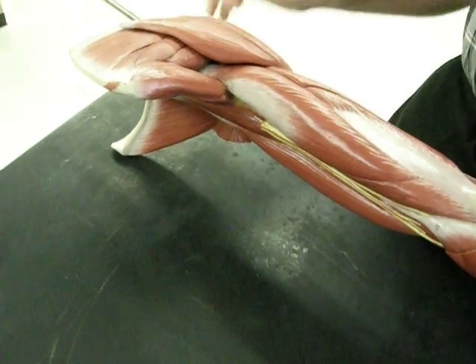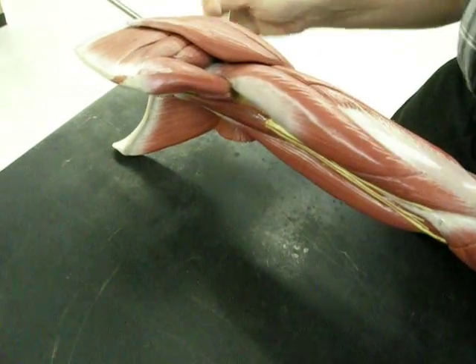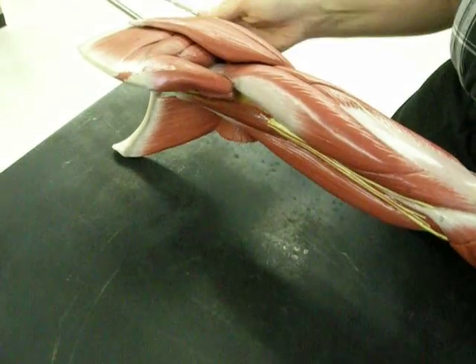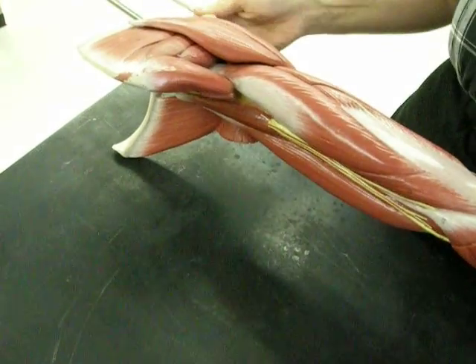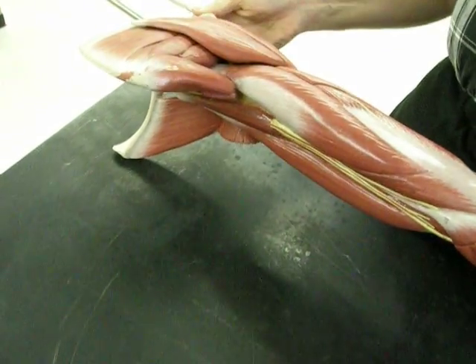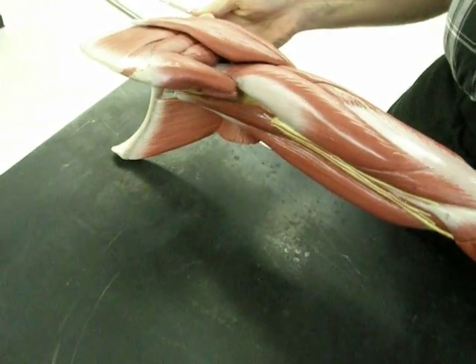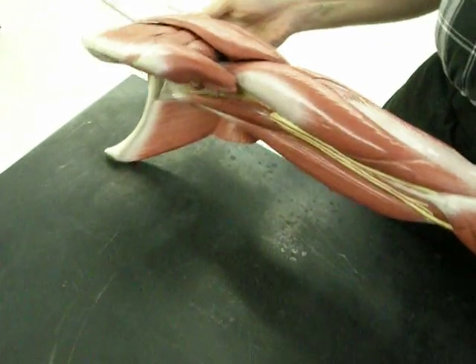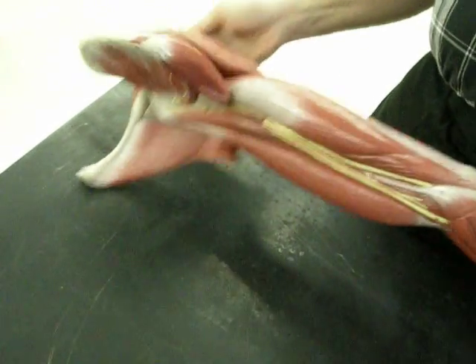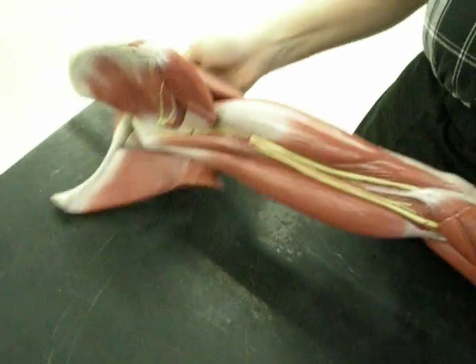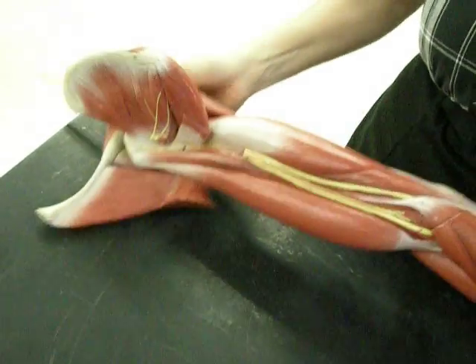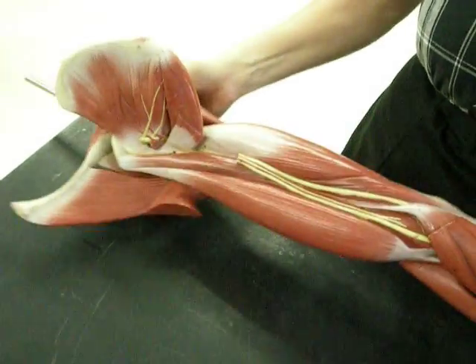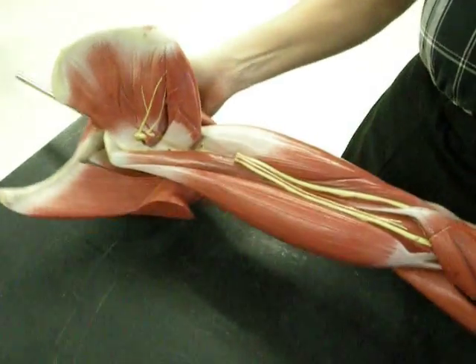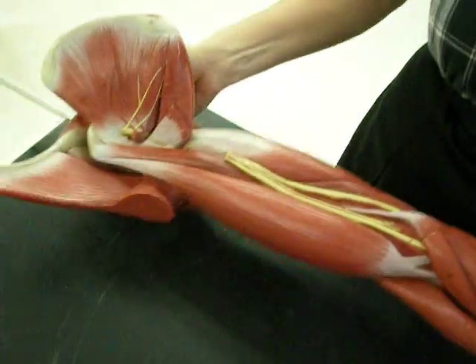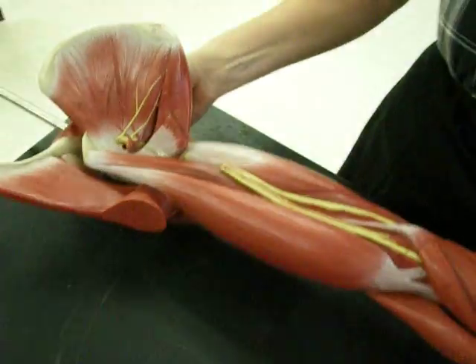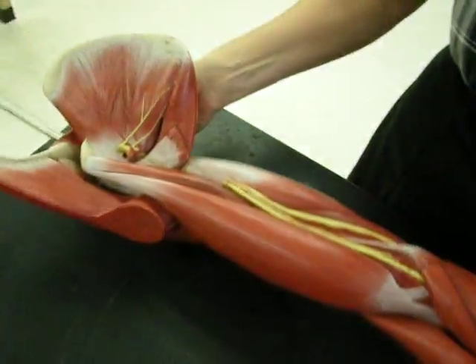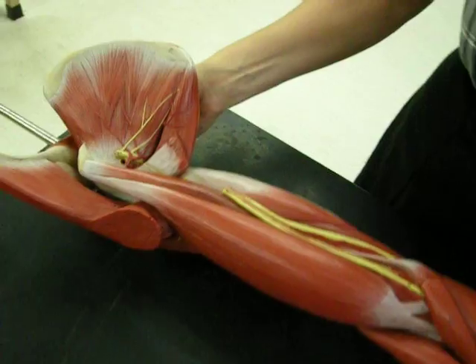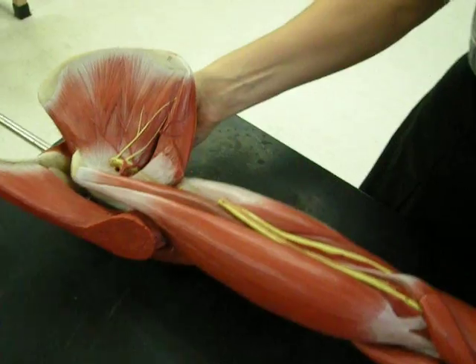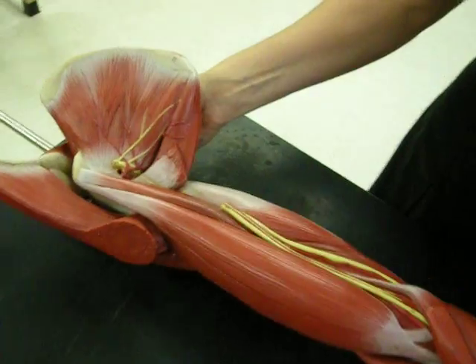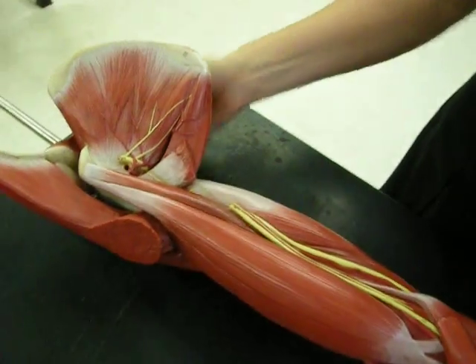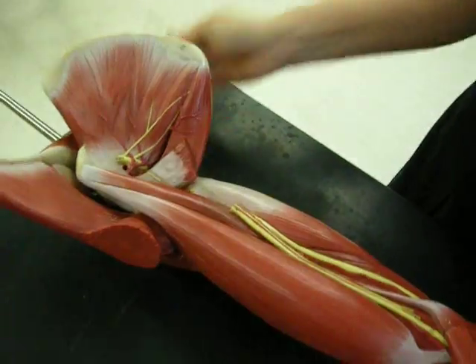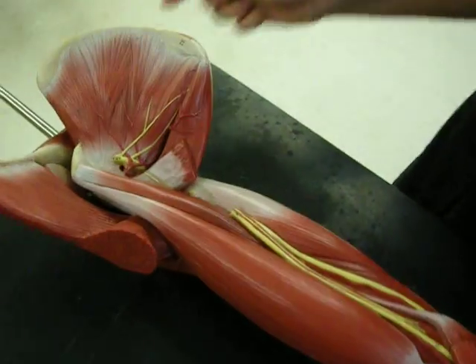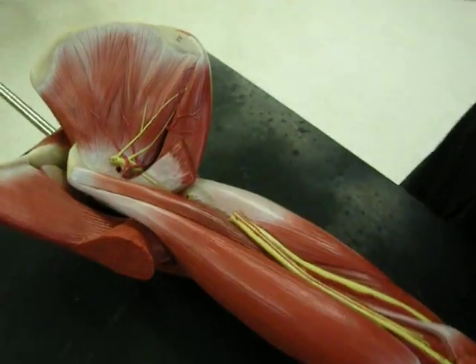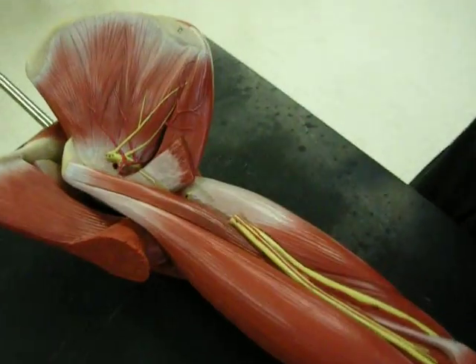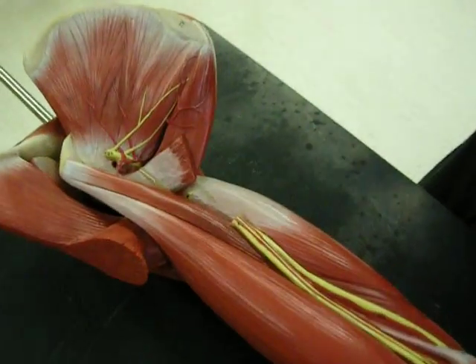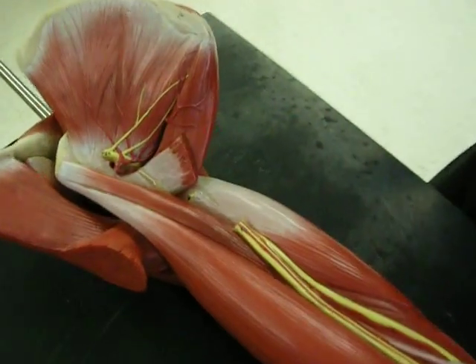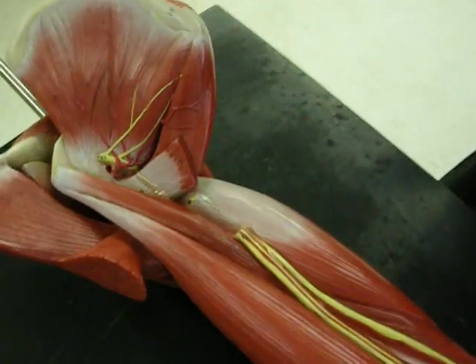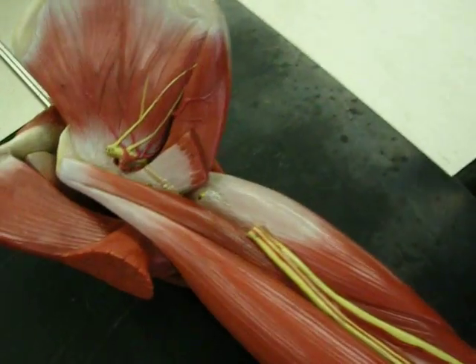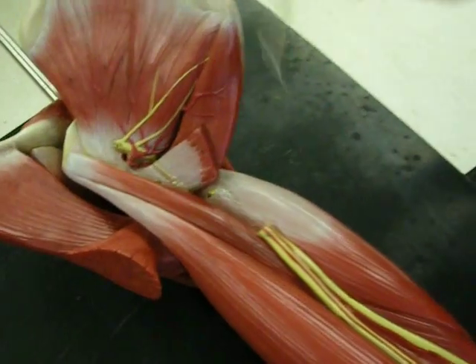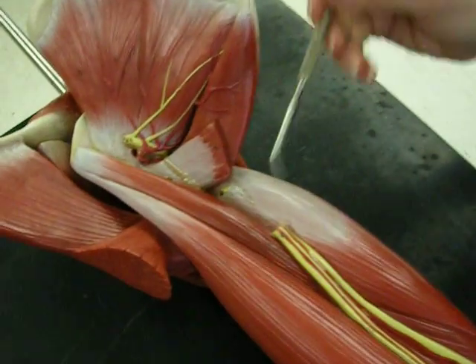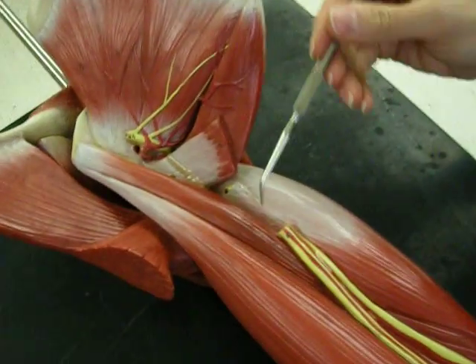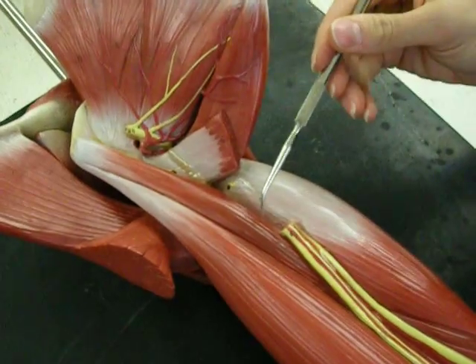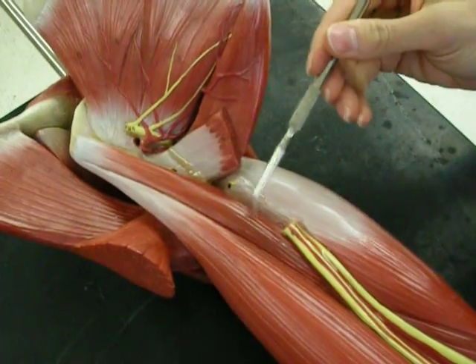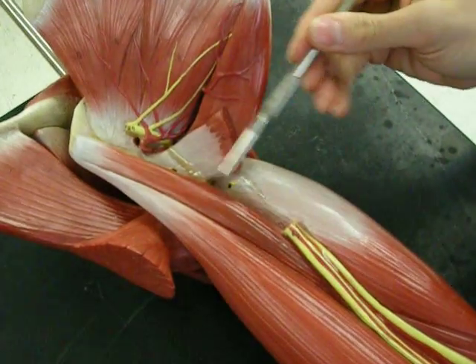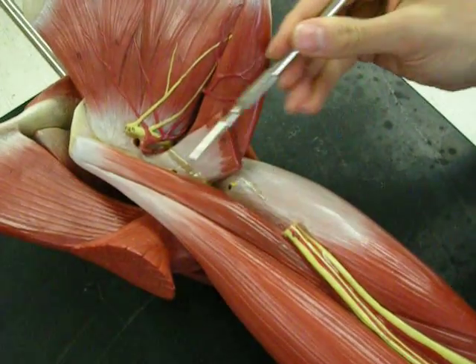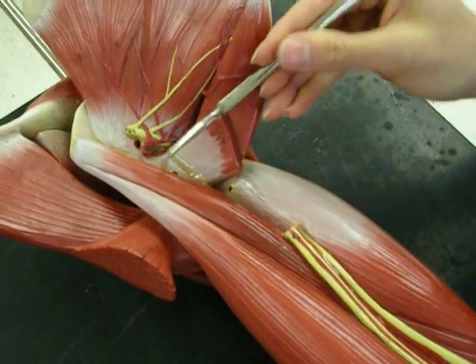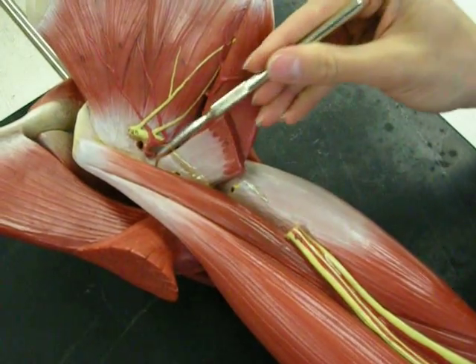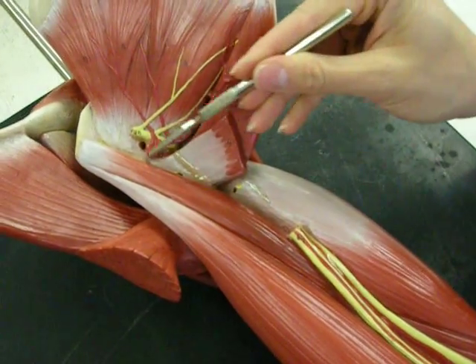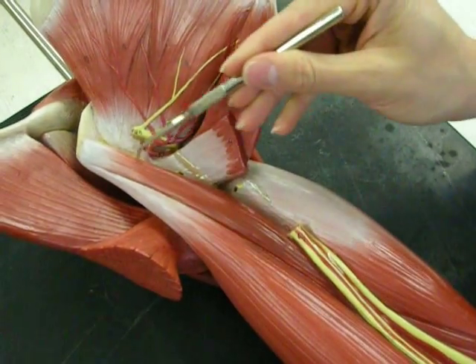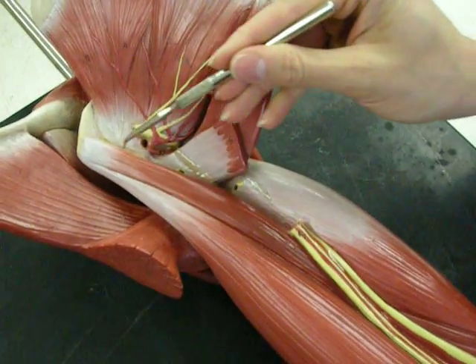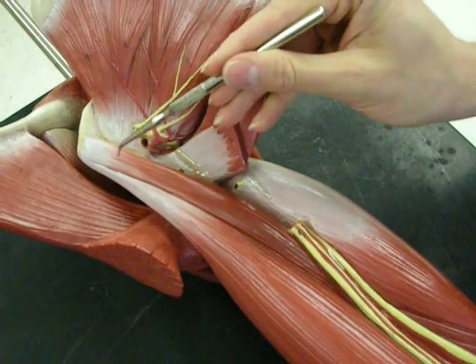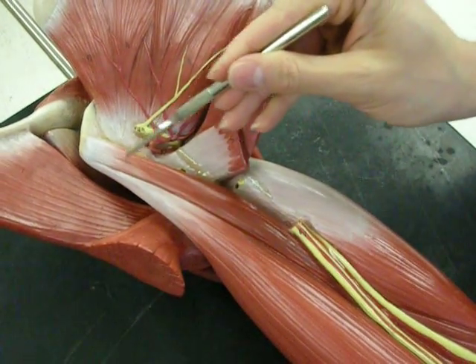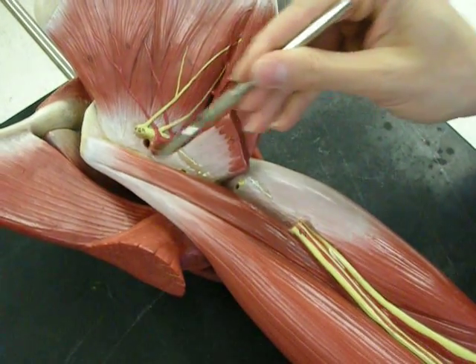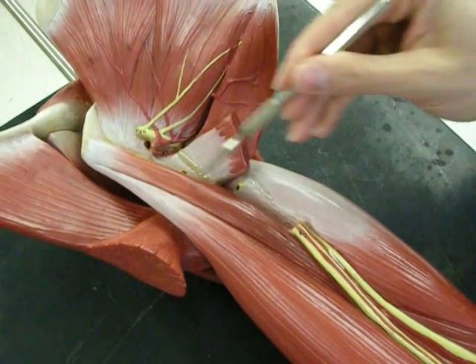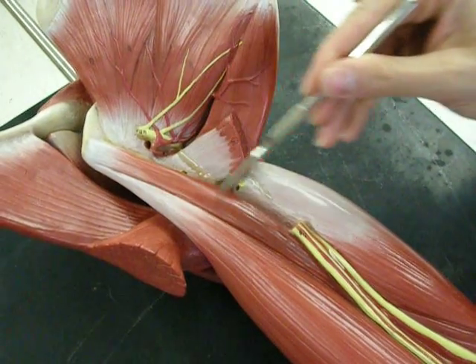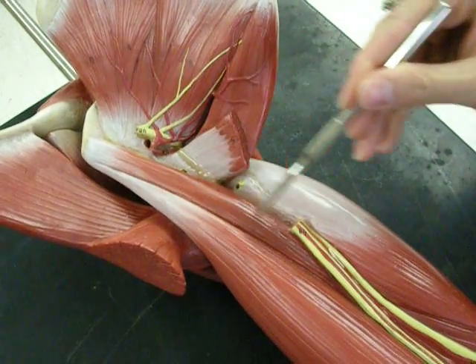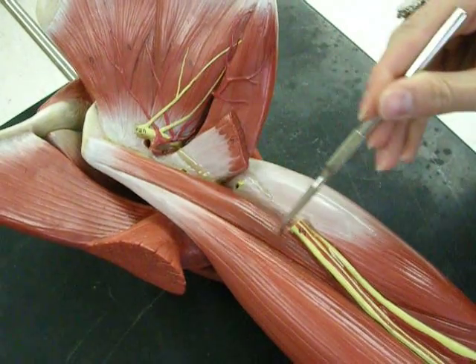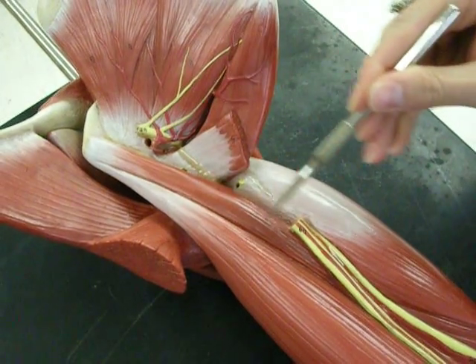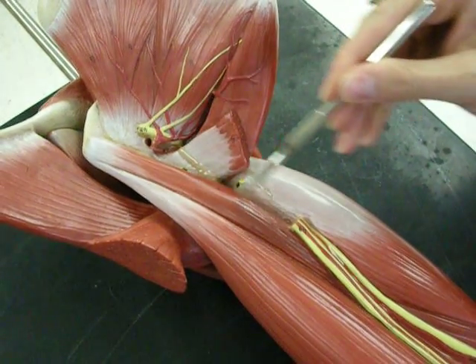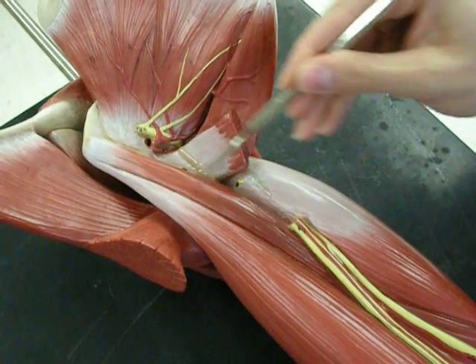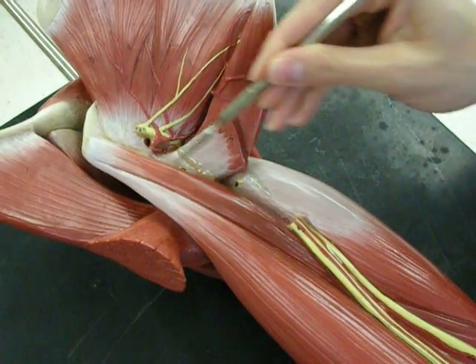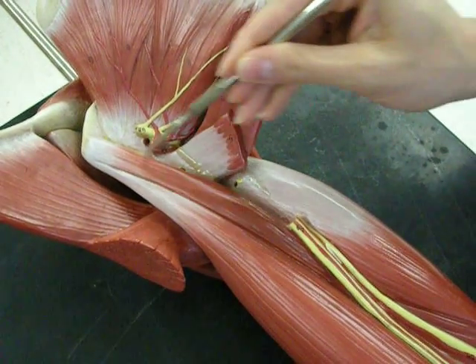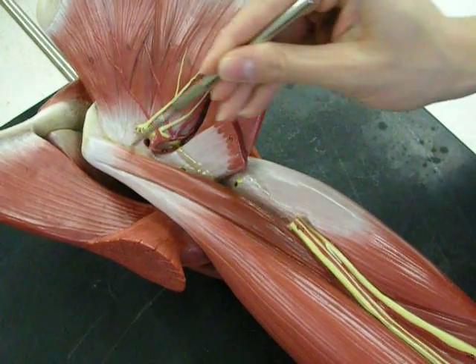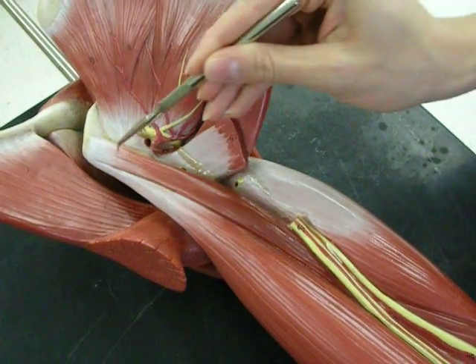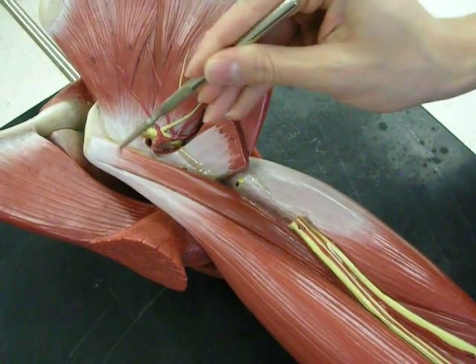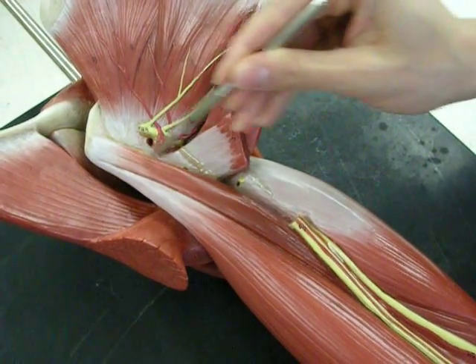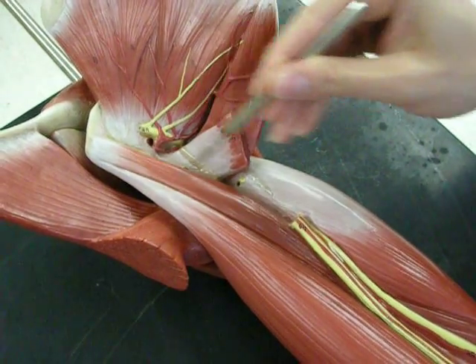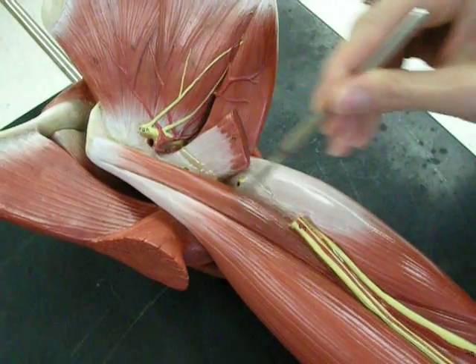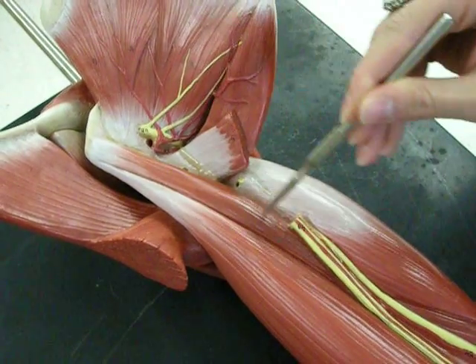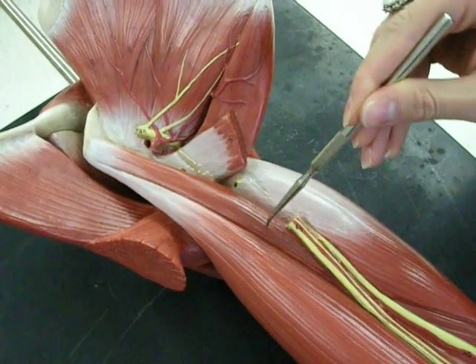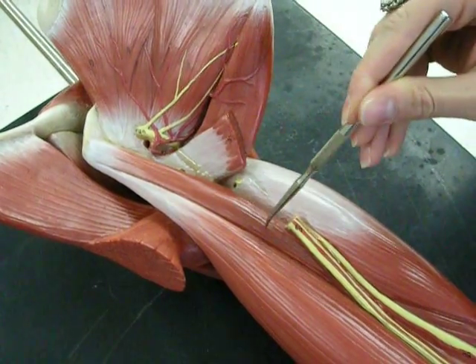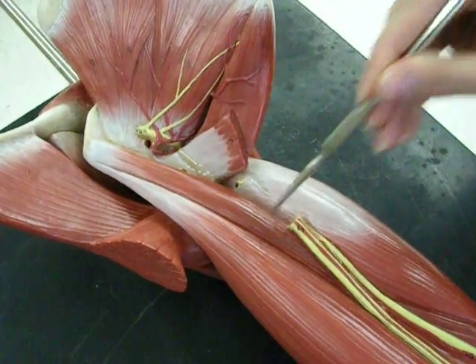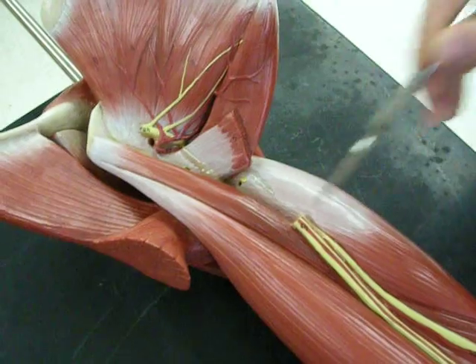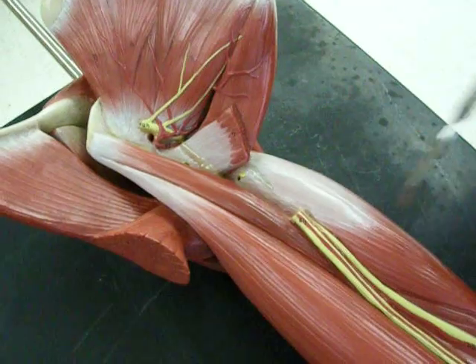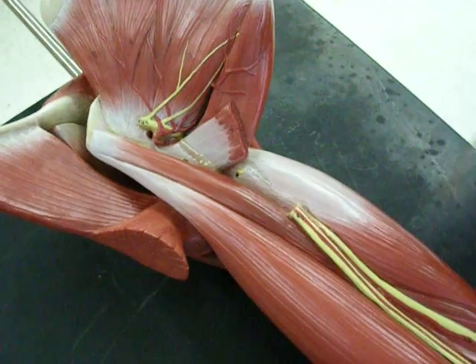Going all the way around again, you can actually see this muscle right here, which is called the coracobrachialis.